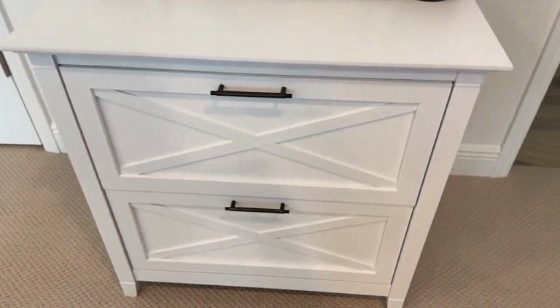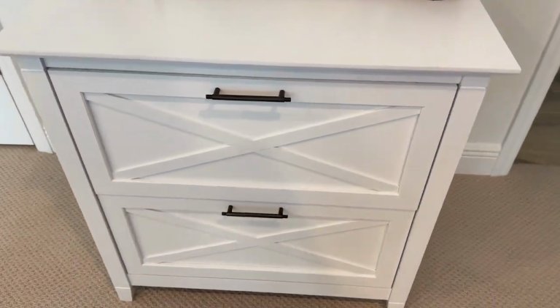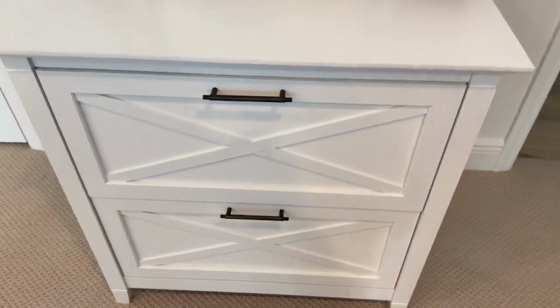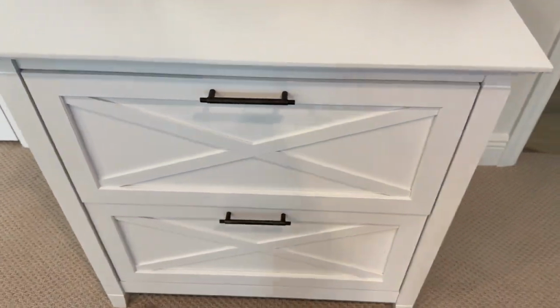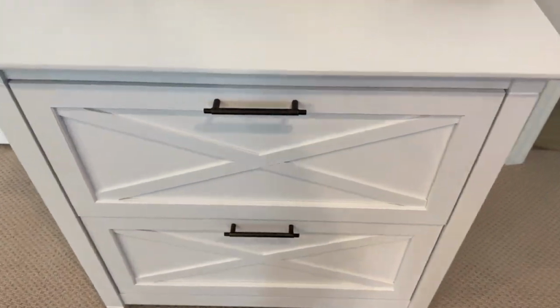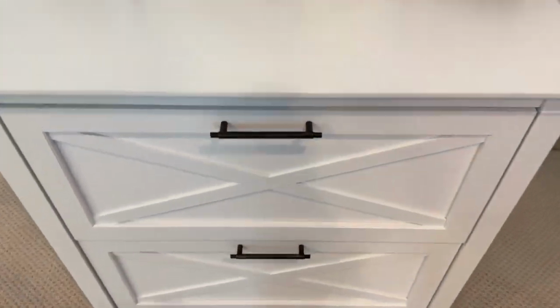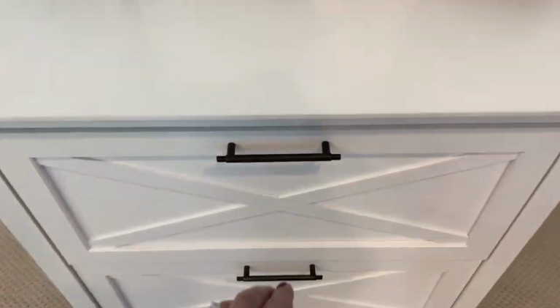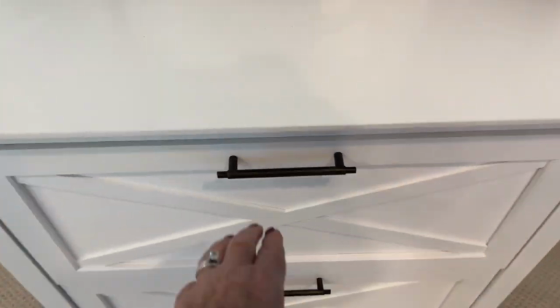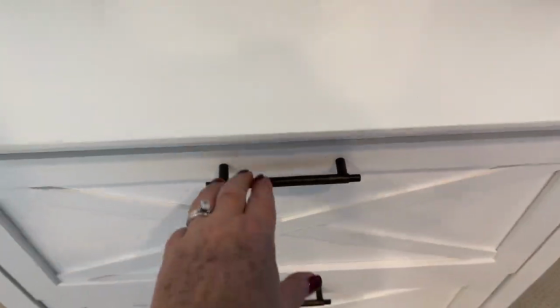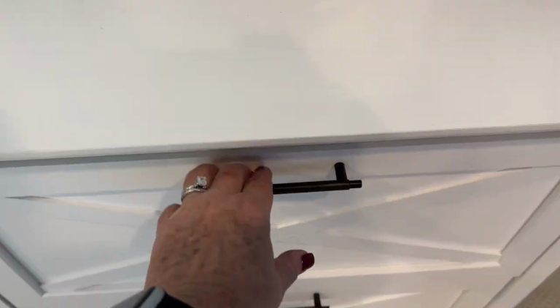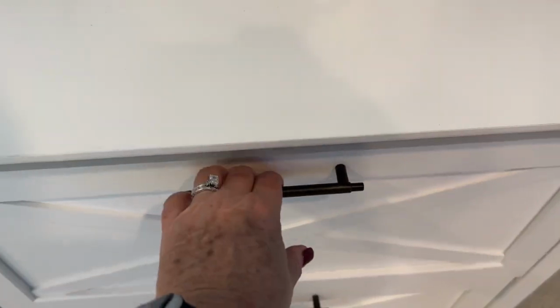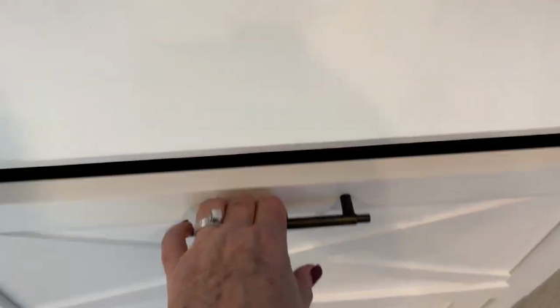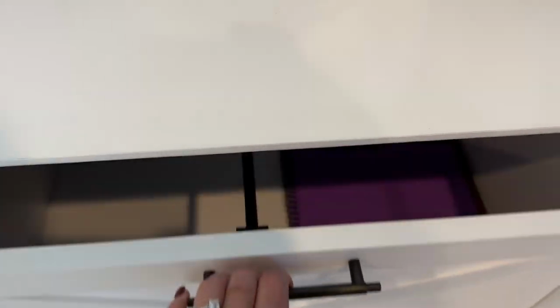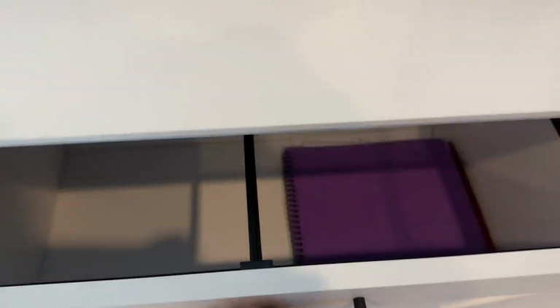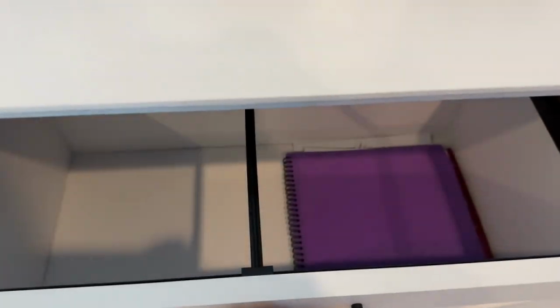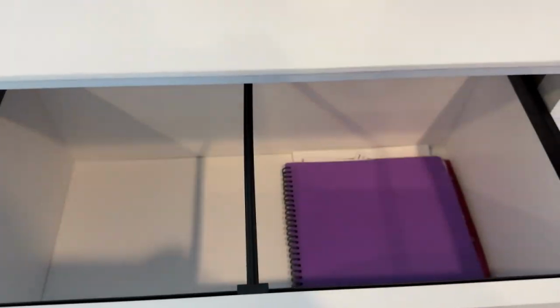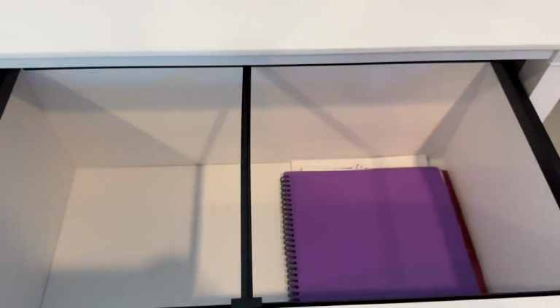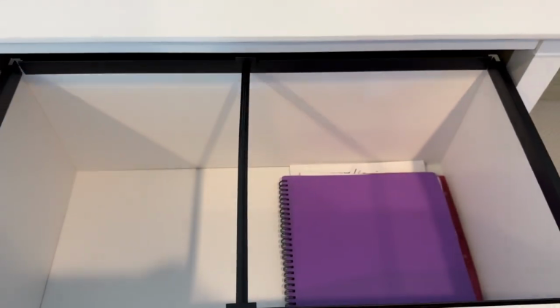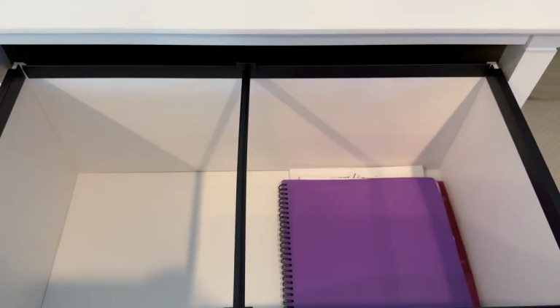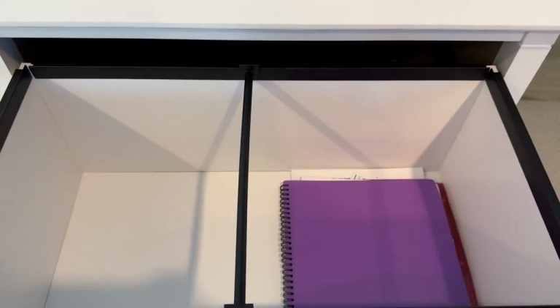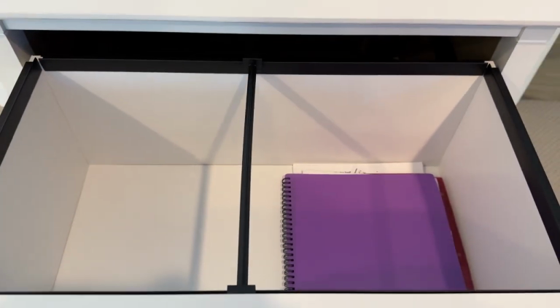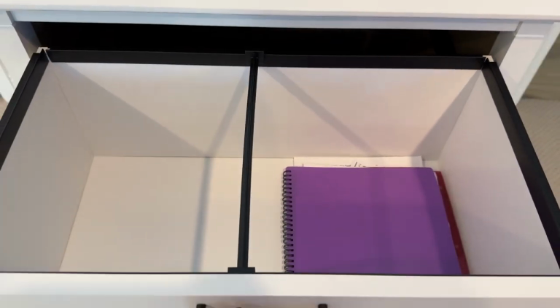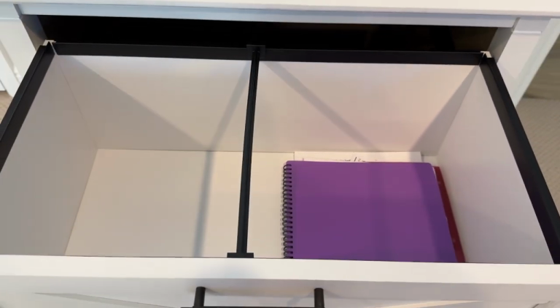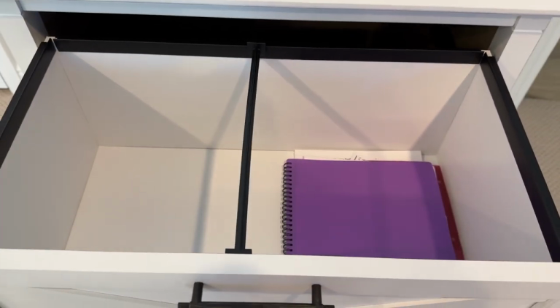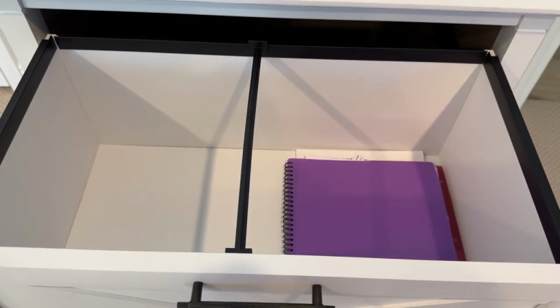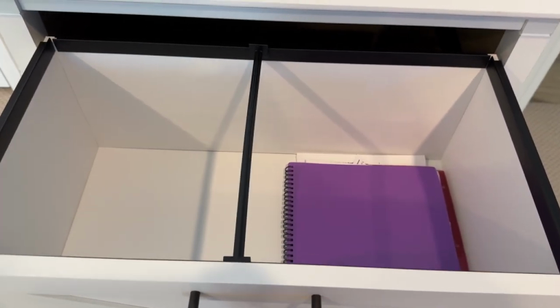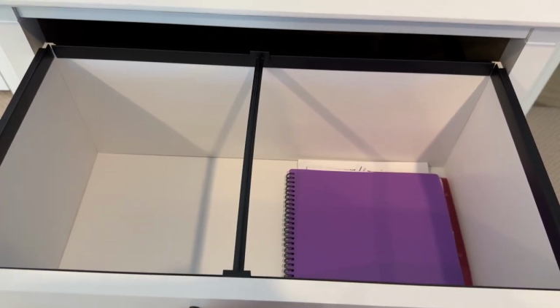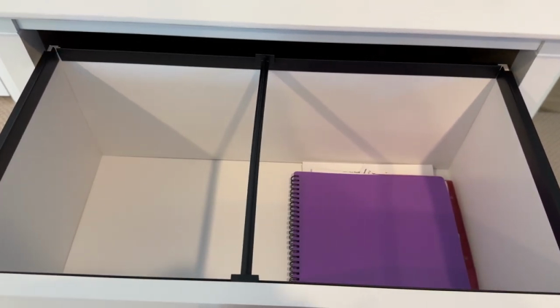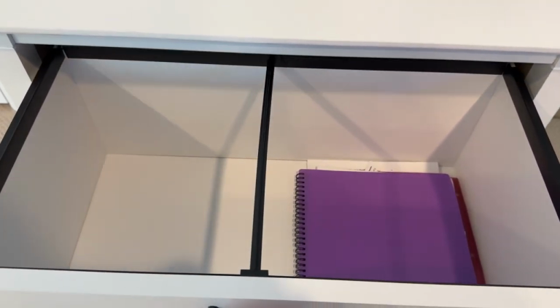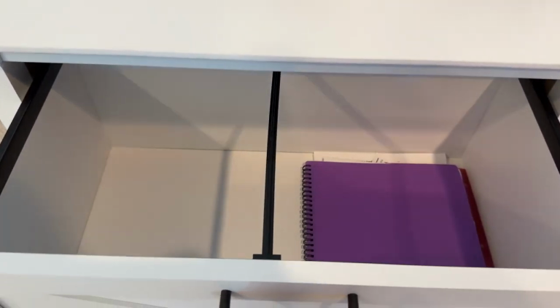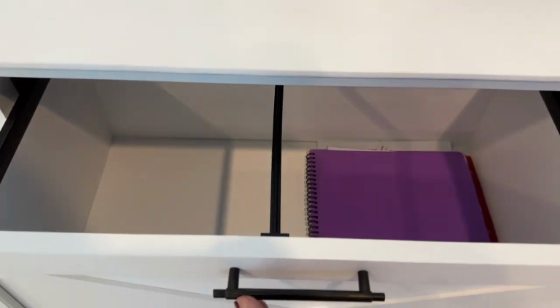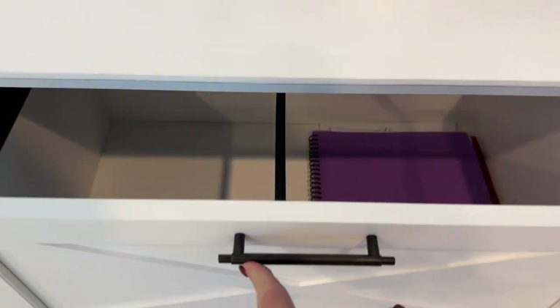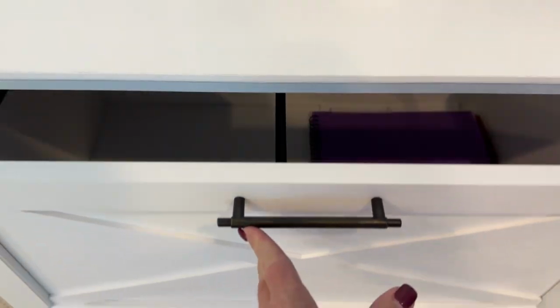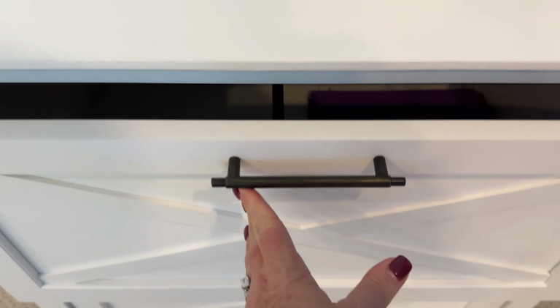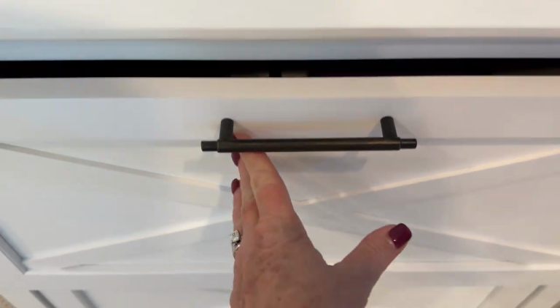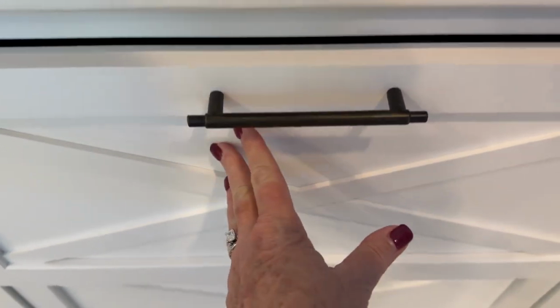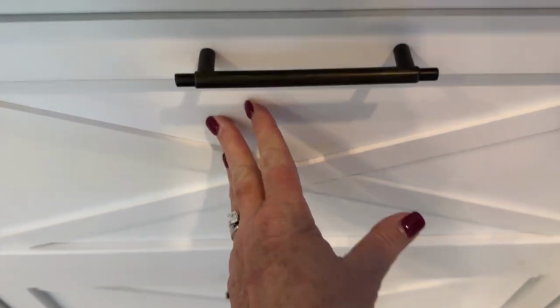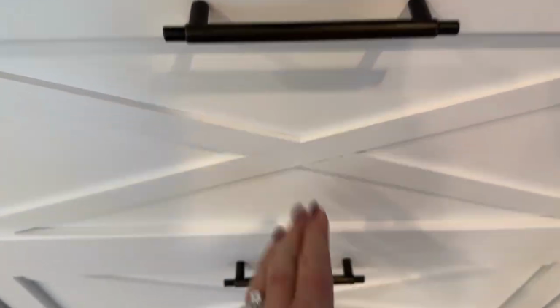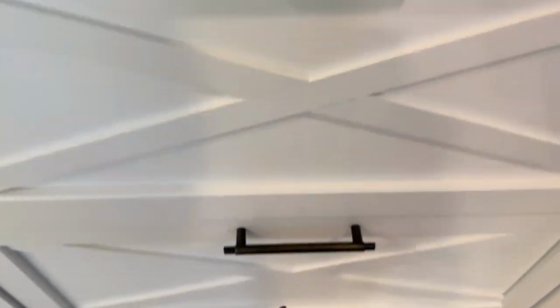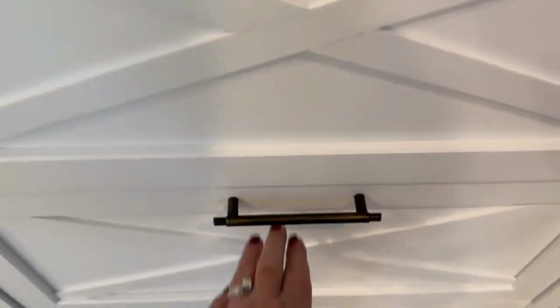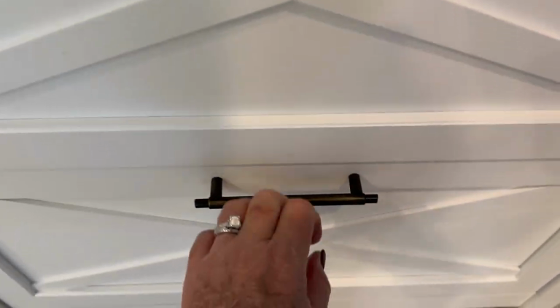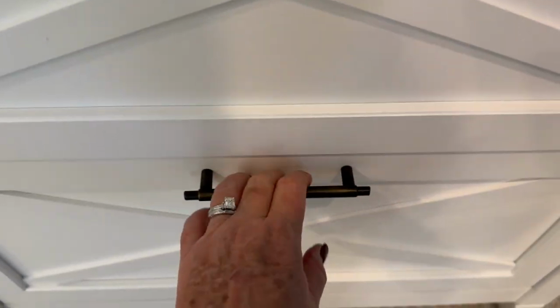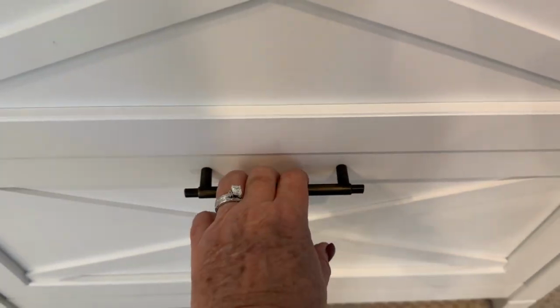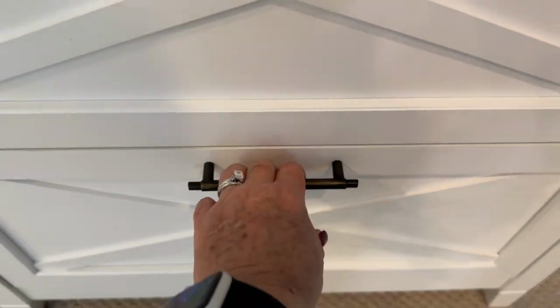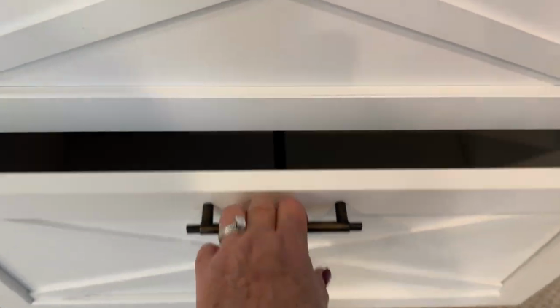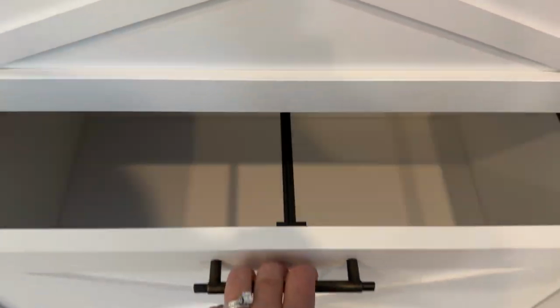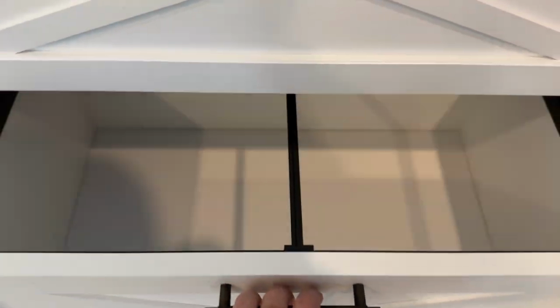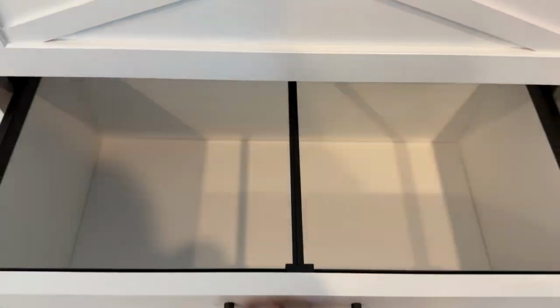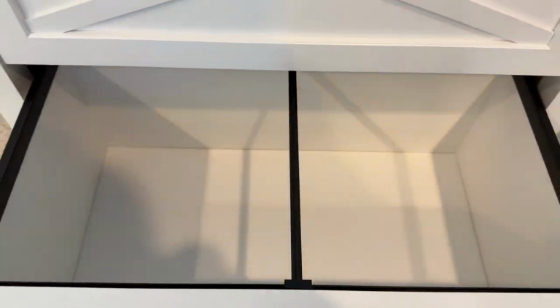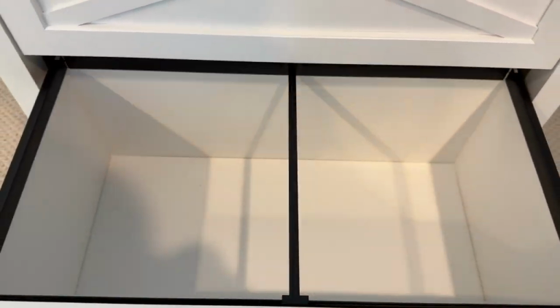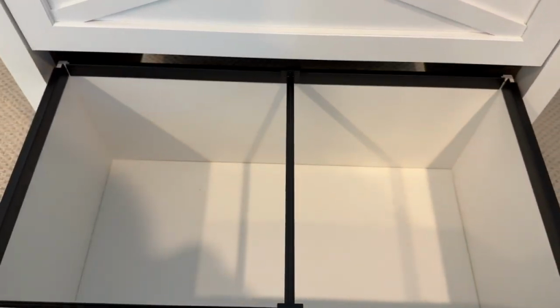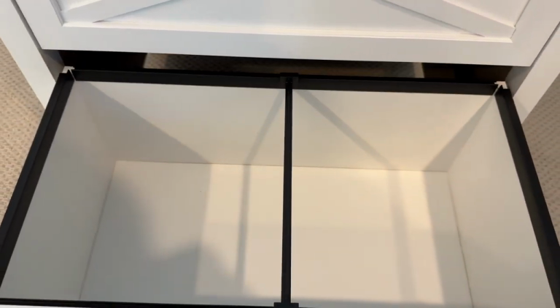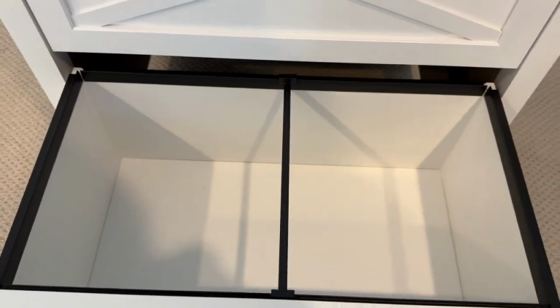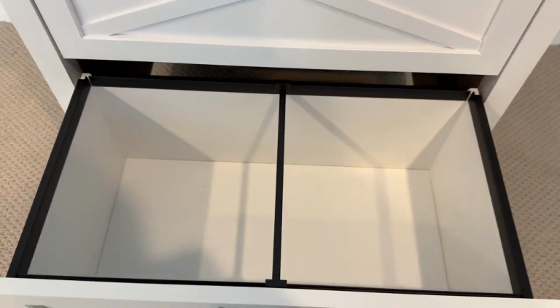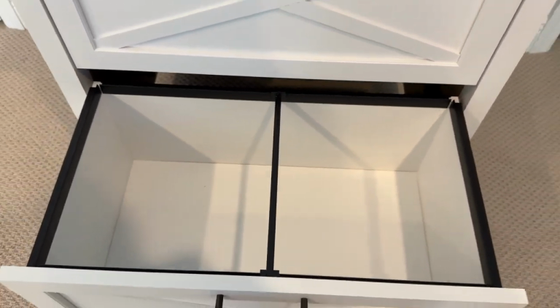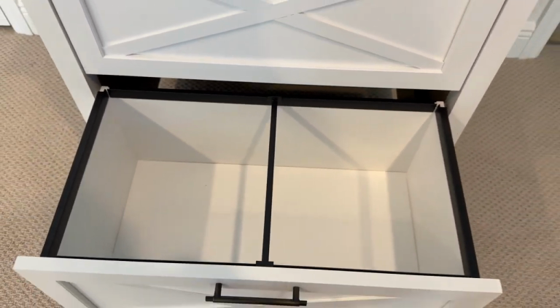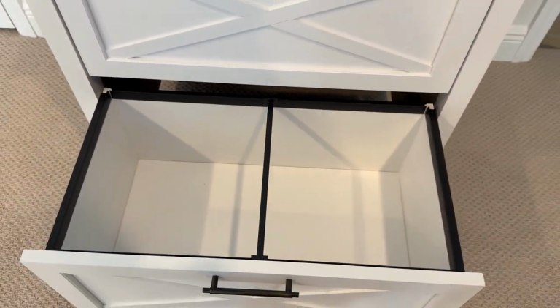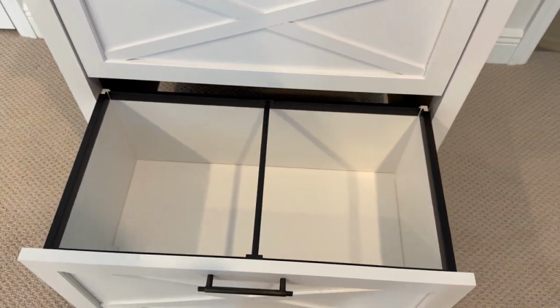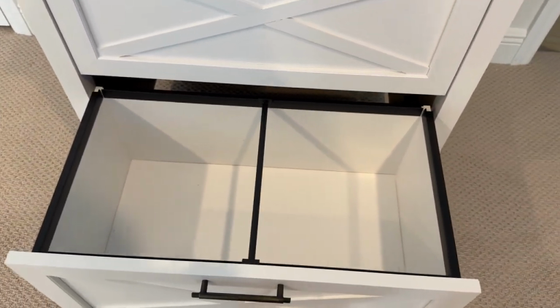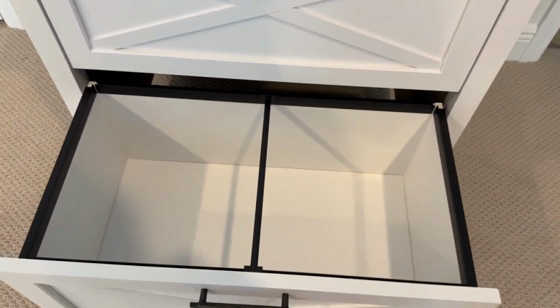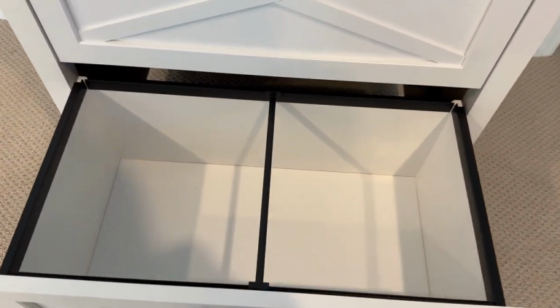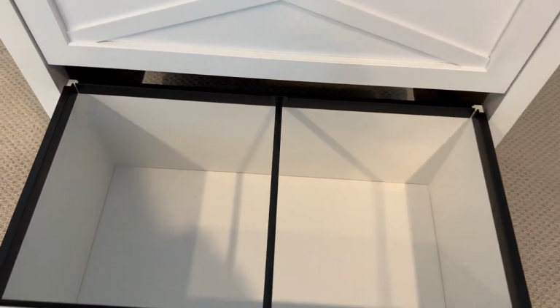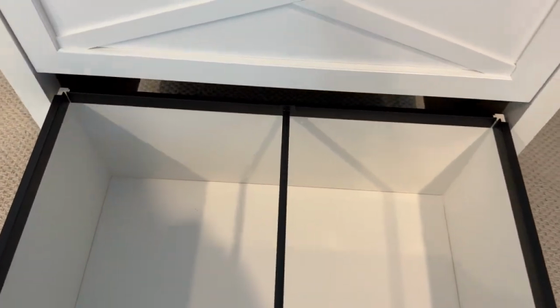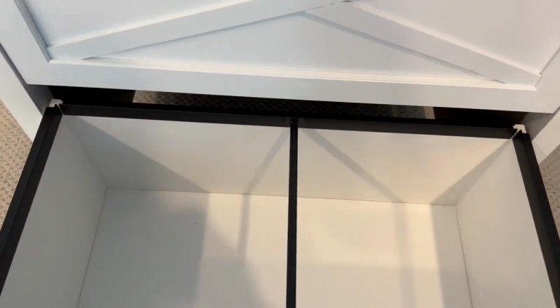I'm all about a clutter-free workspace and this file cabinet does the trick for helping to get organized. This is a definite must-have for any home office or craft room.